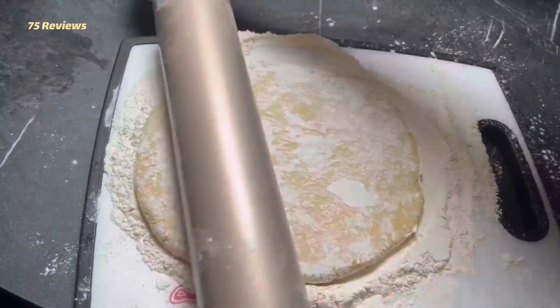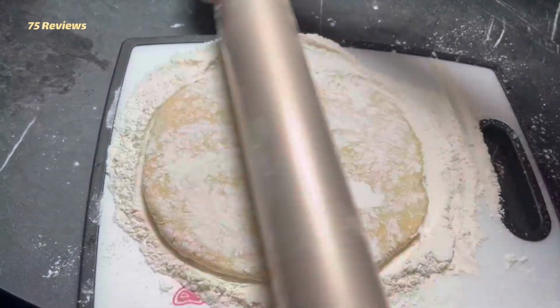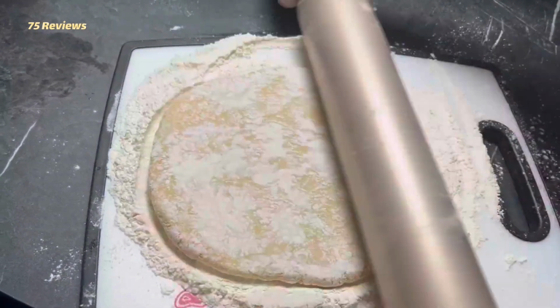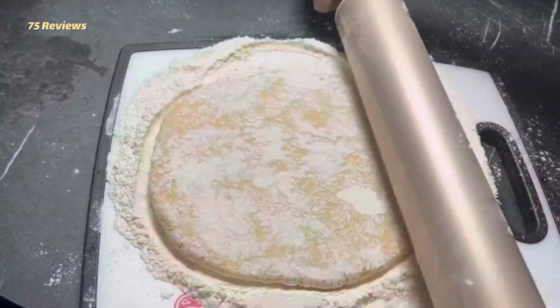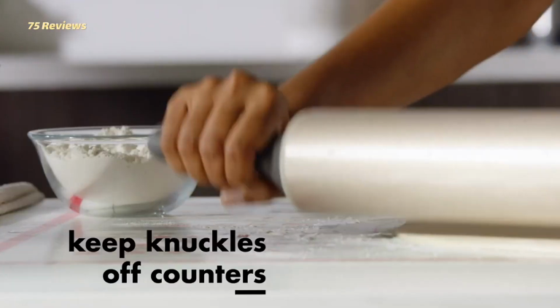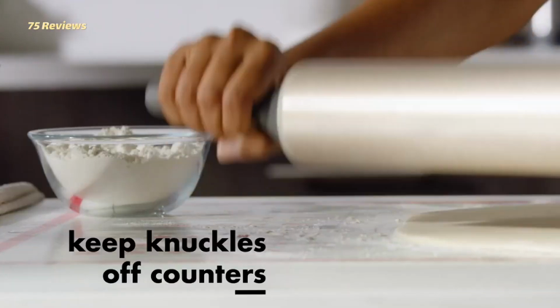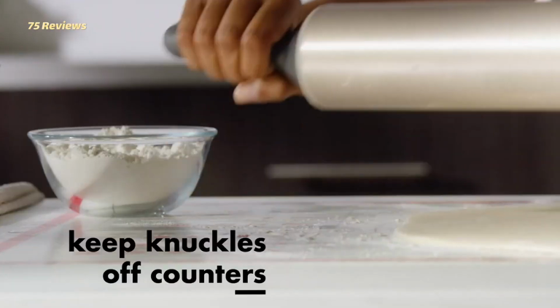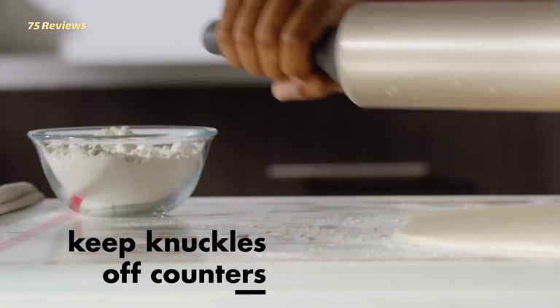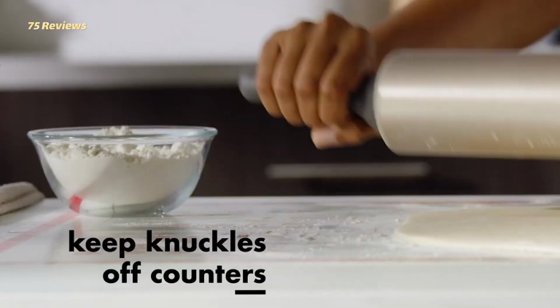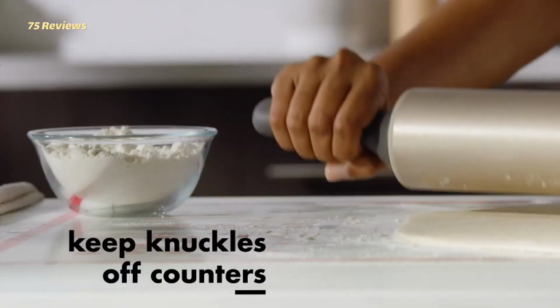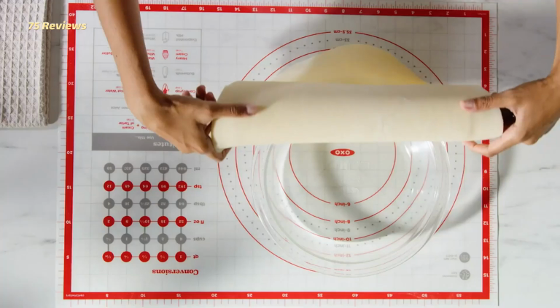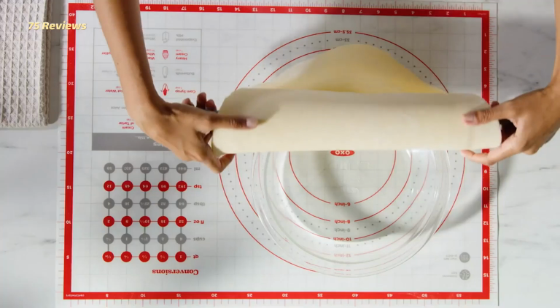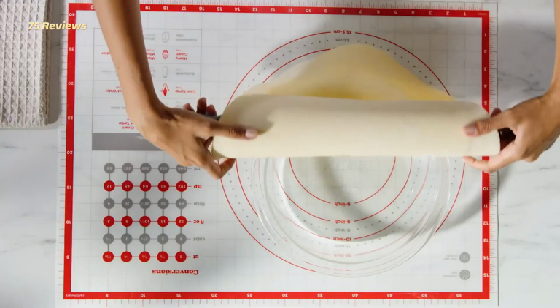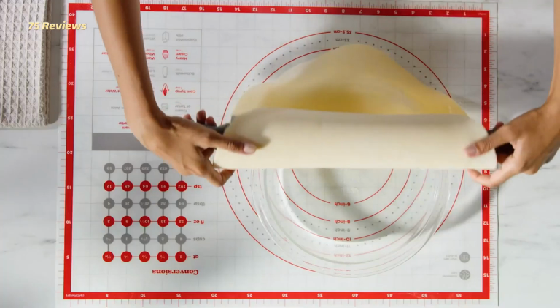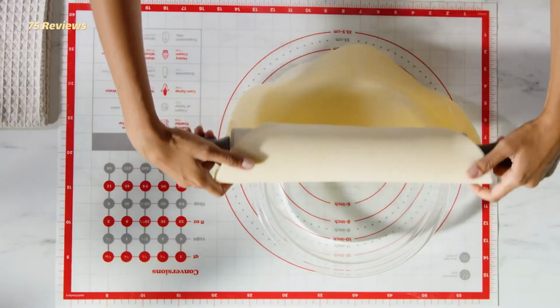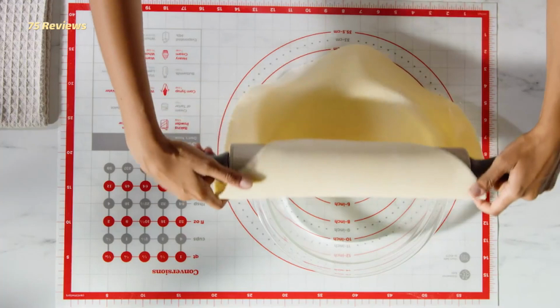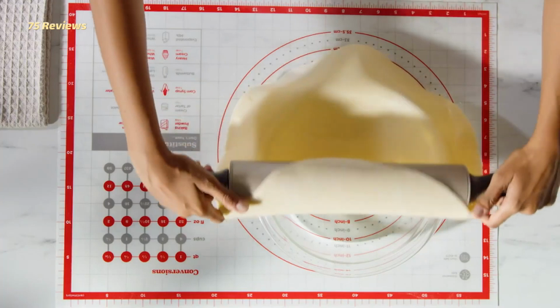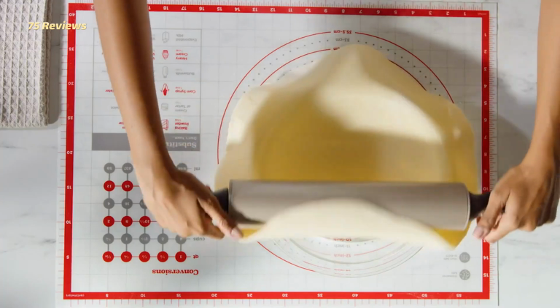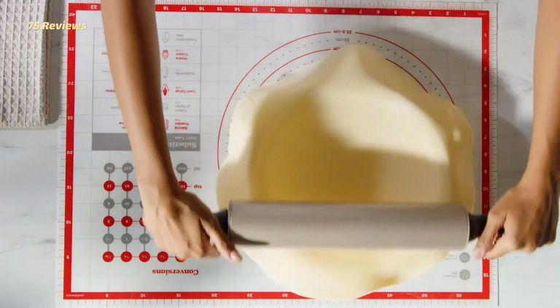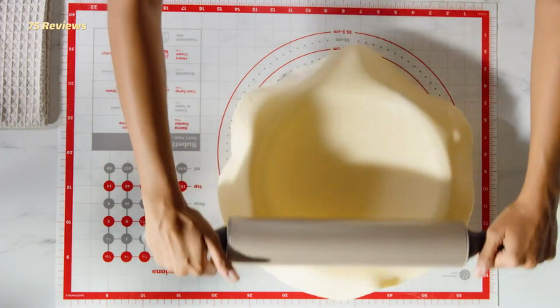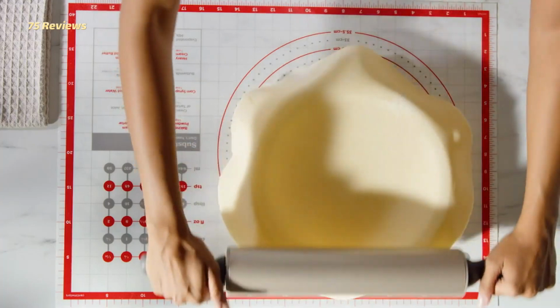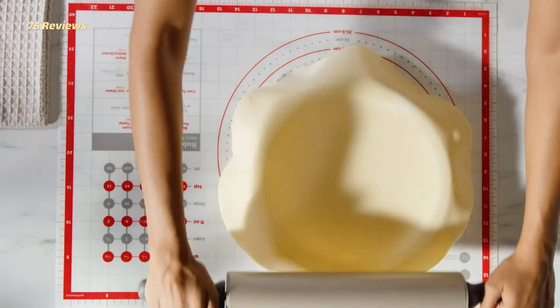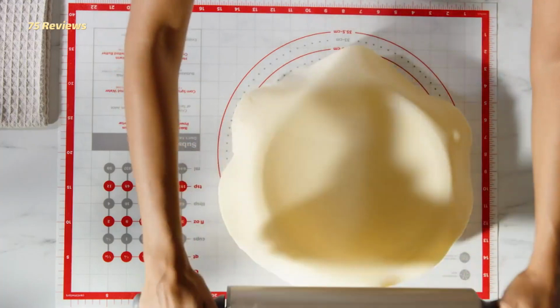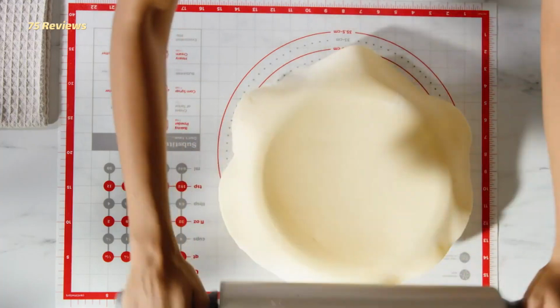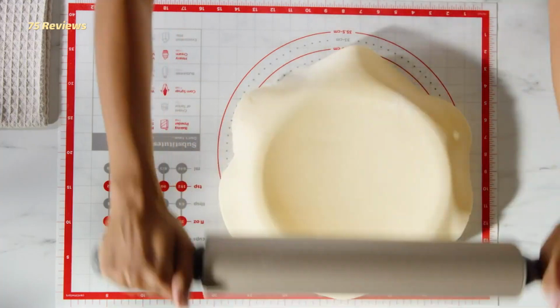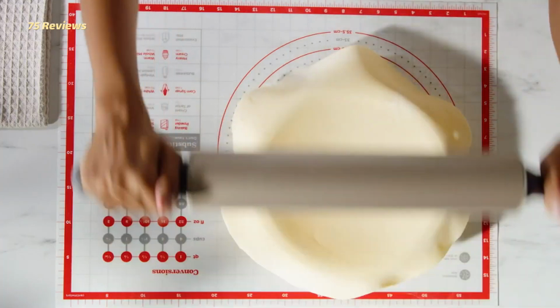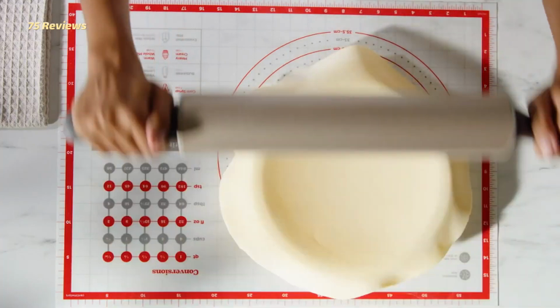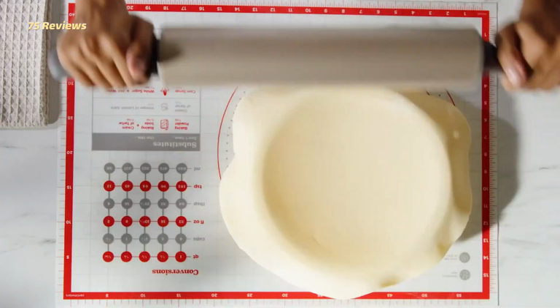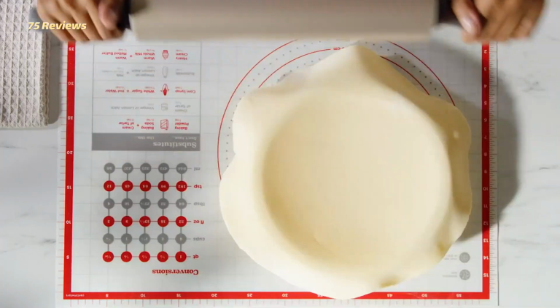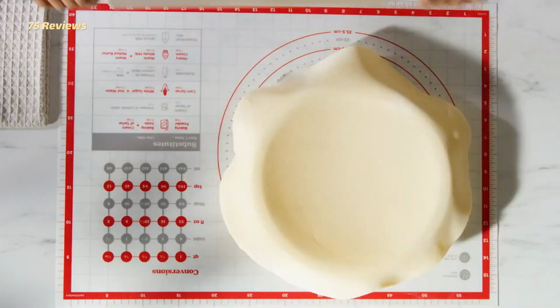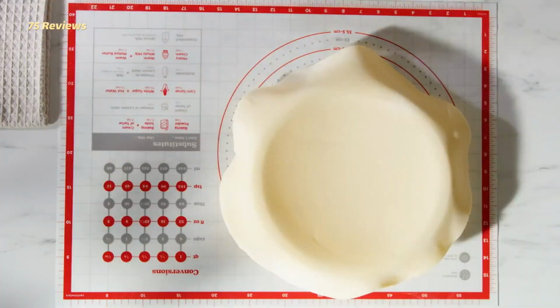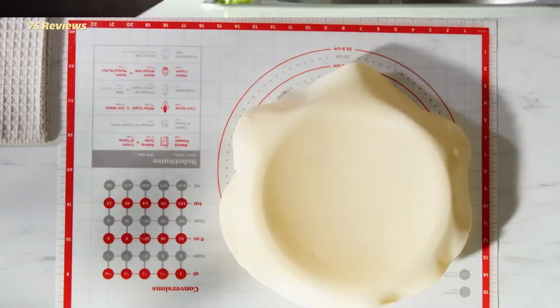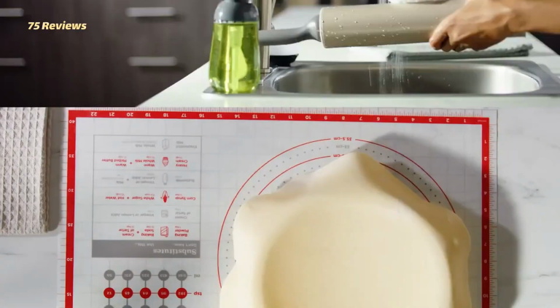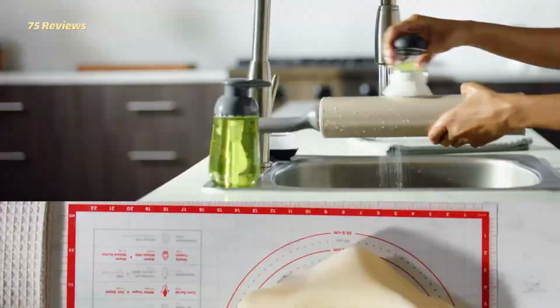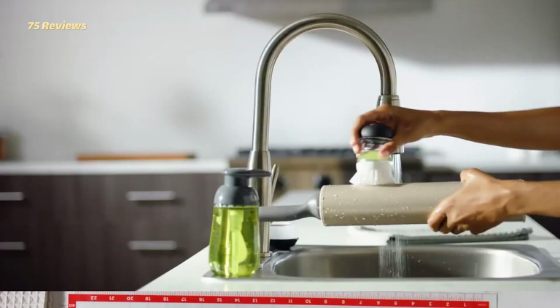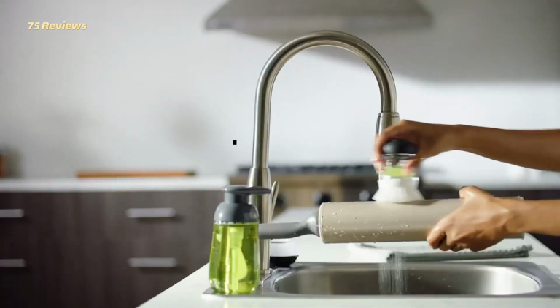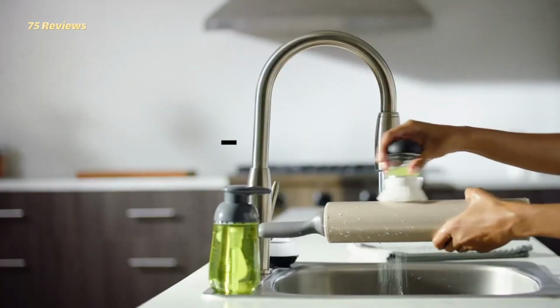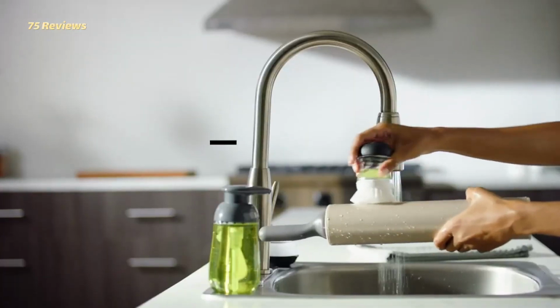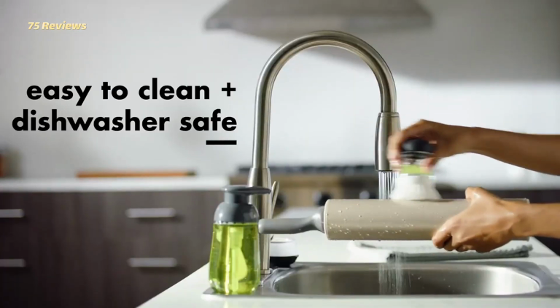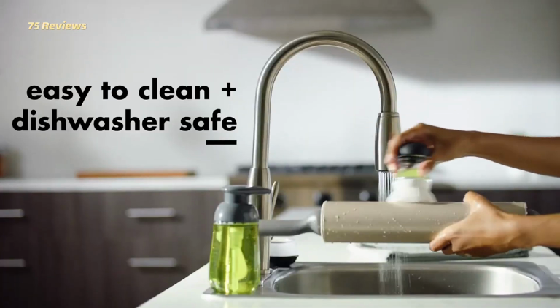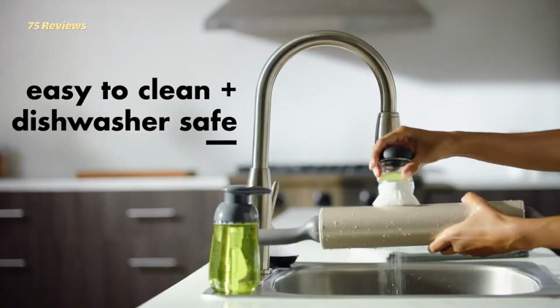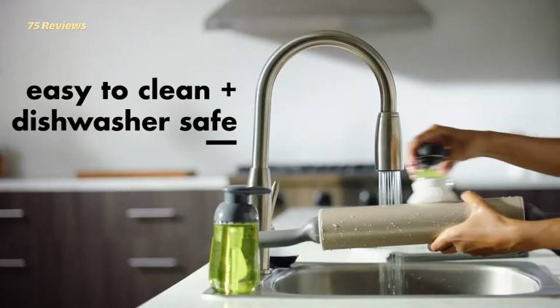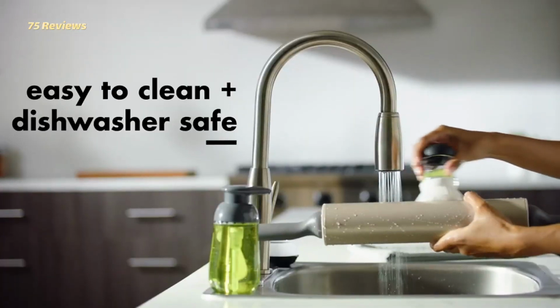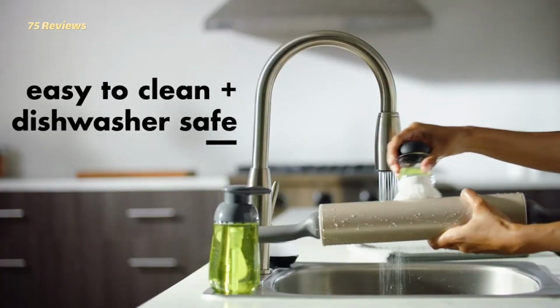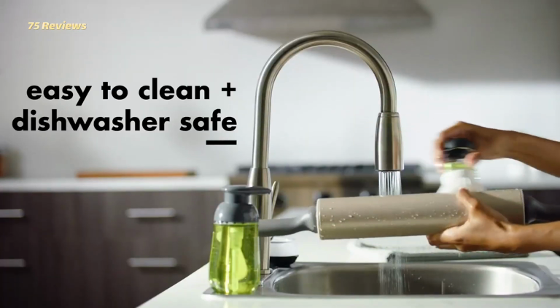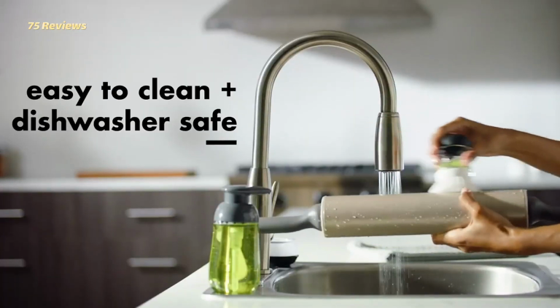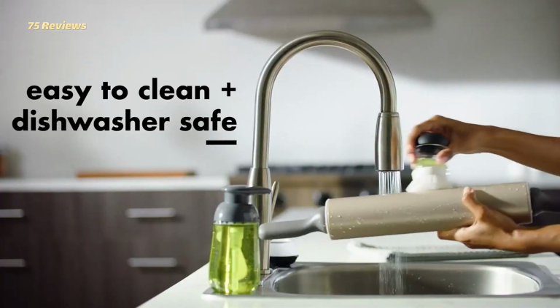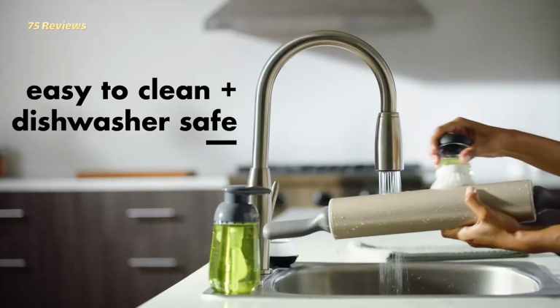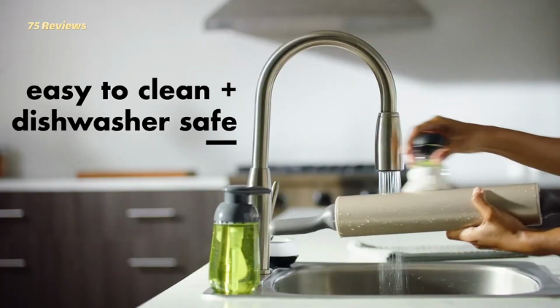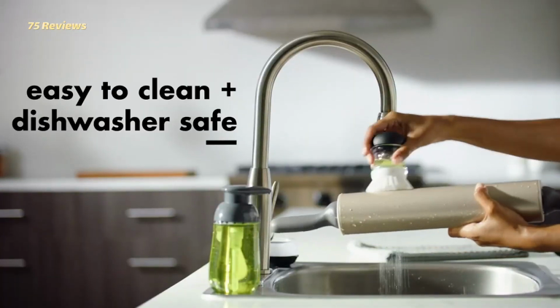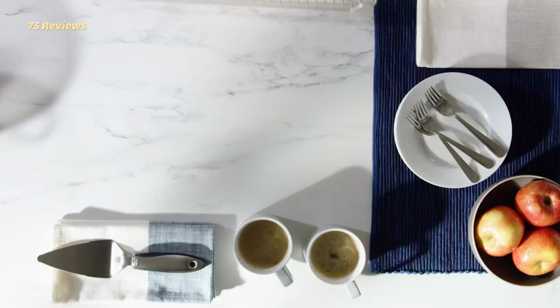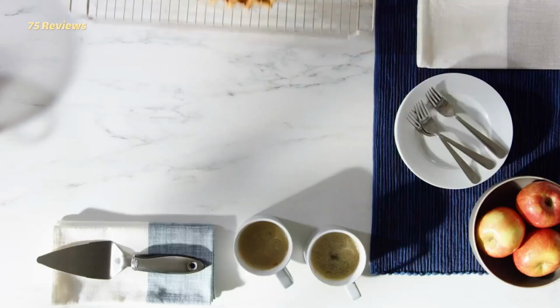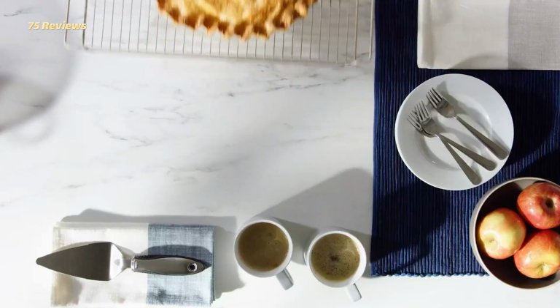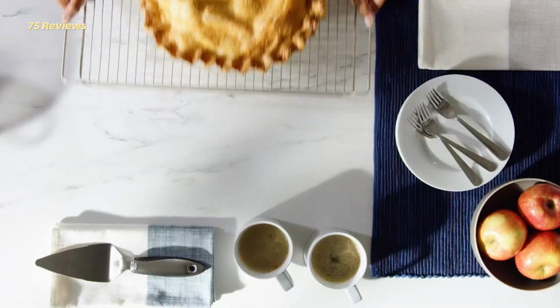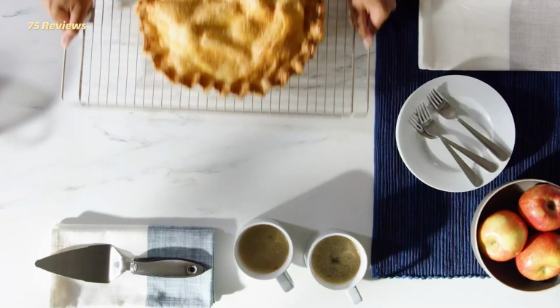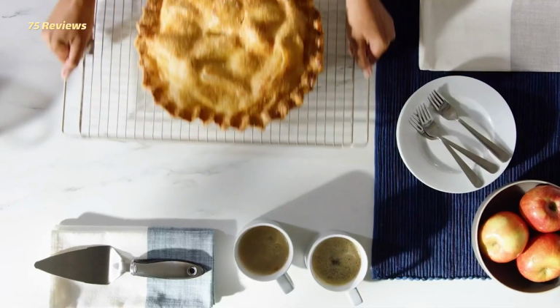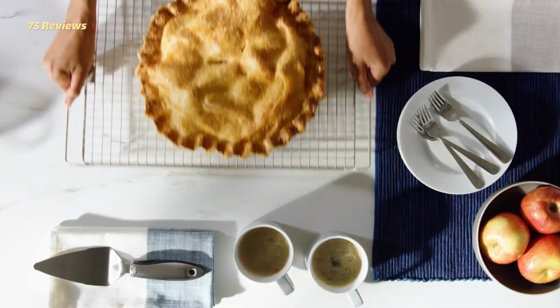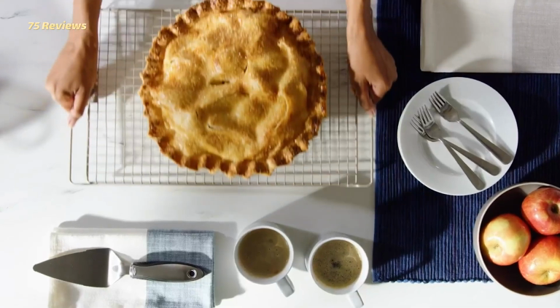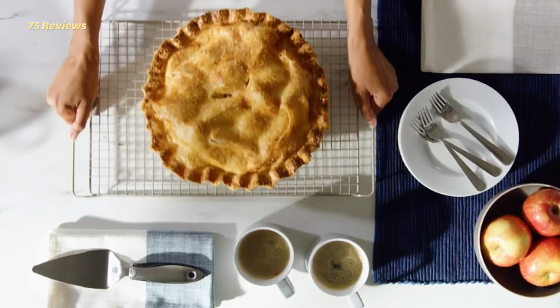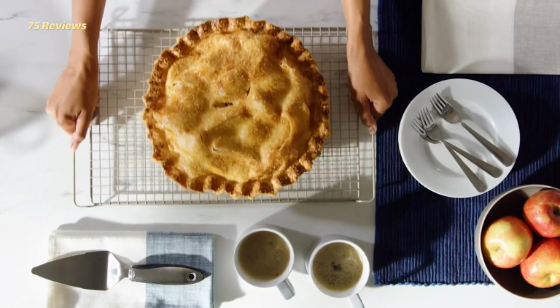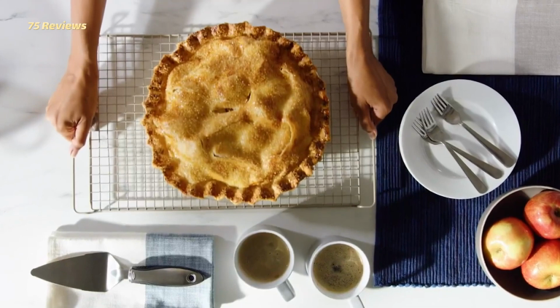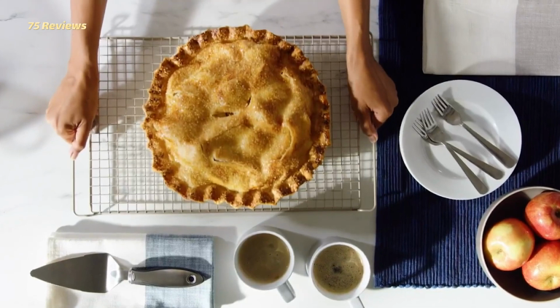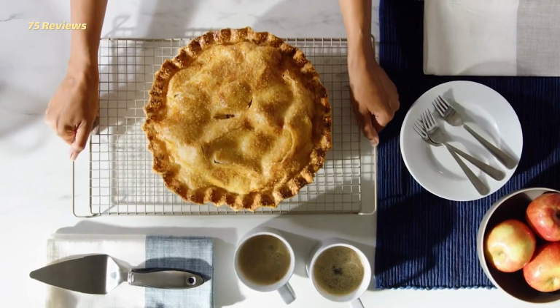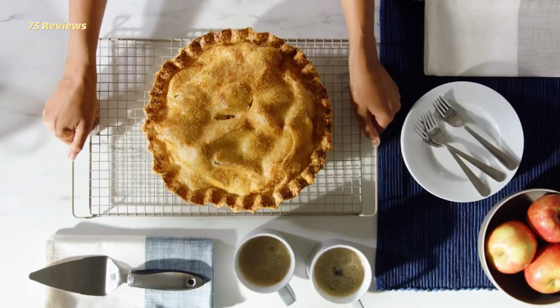OXO's stainless steel pin can be placed in the dishwasher, although the nonstick surface should keep it from ever getting overly sticky.